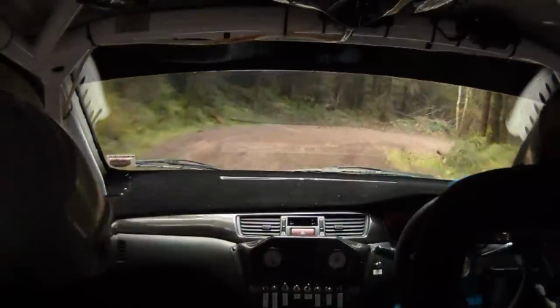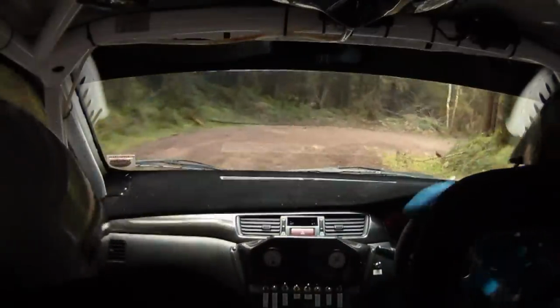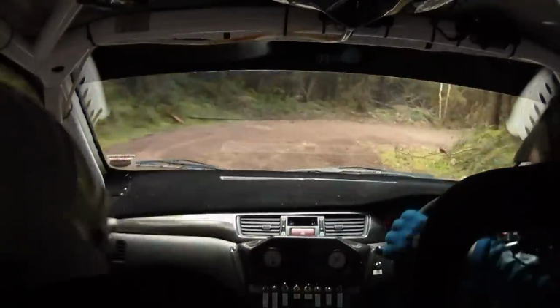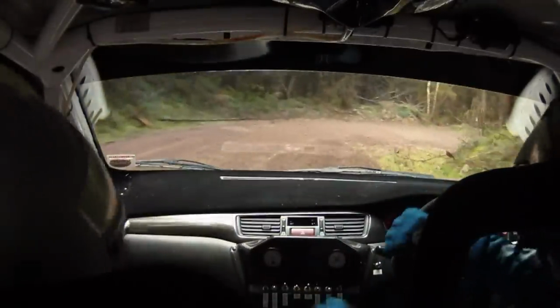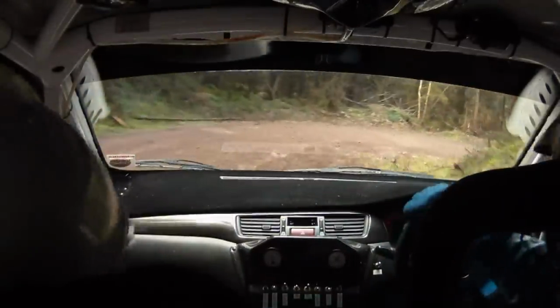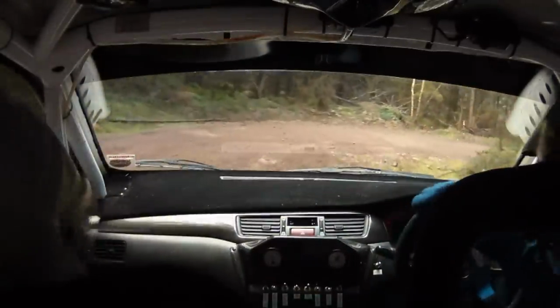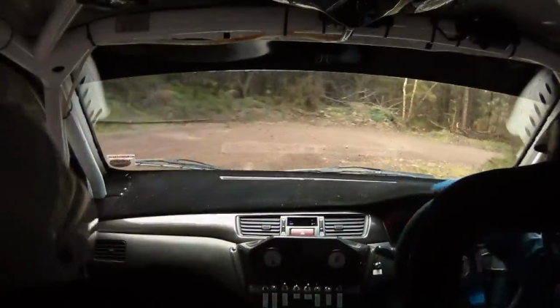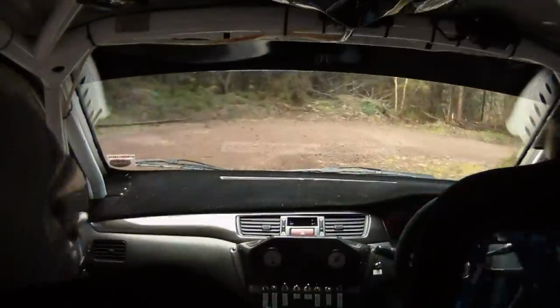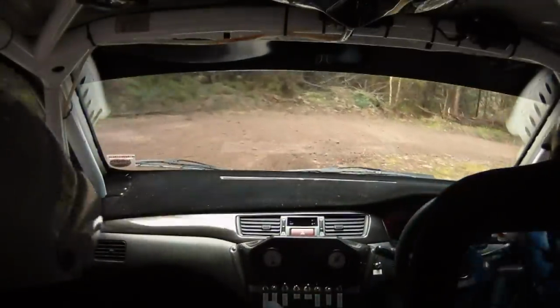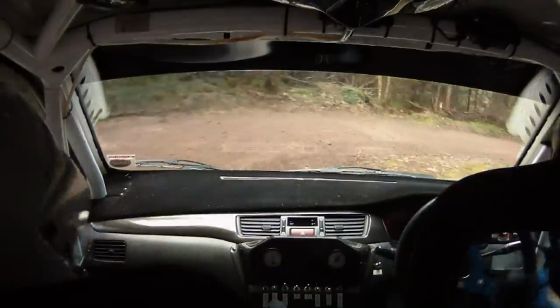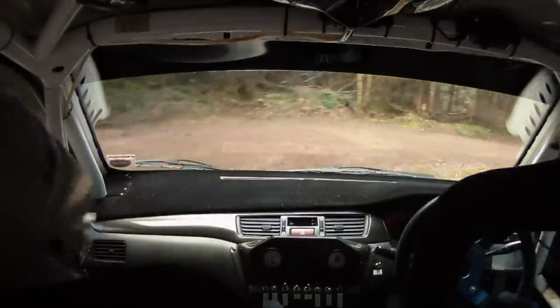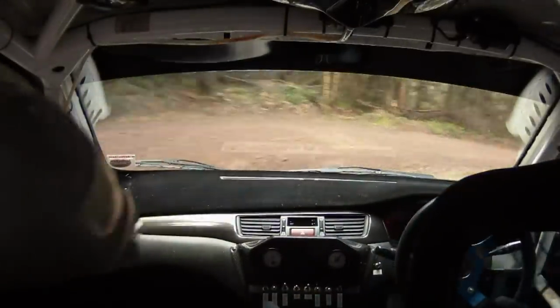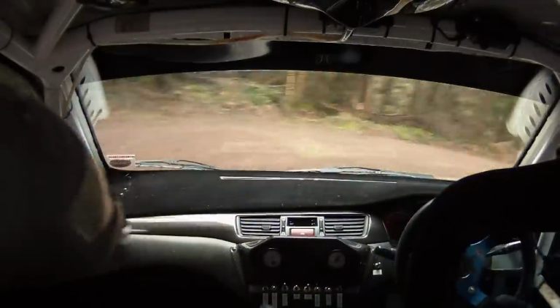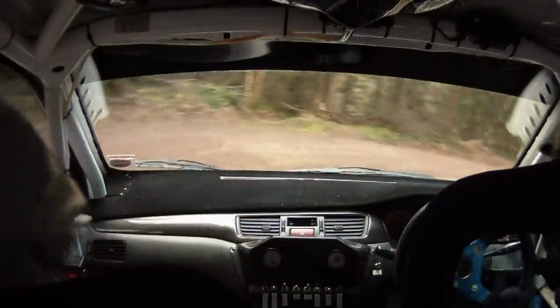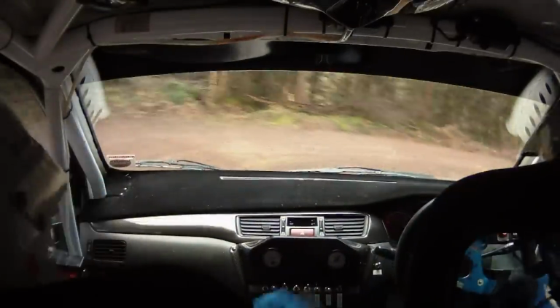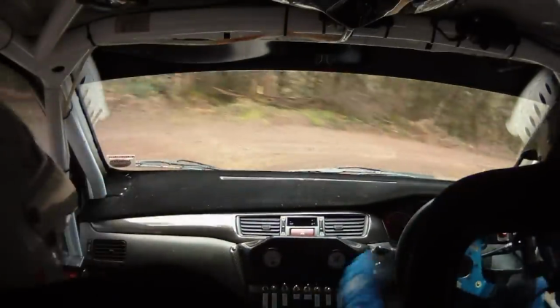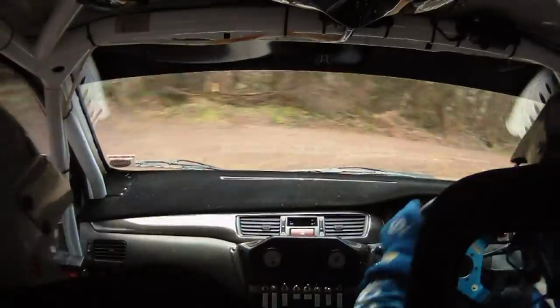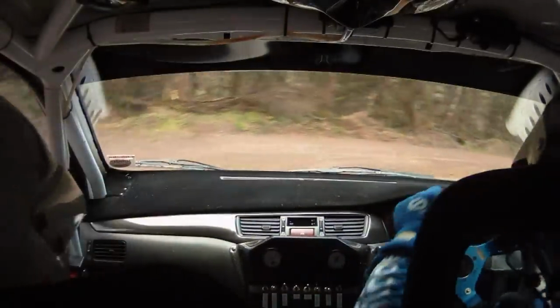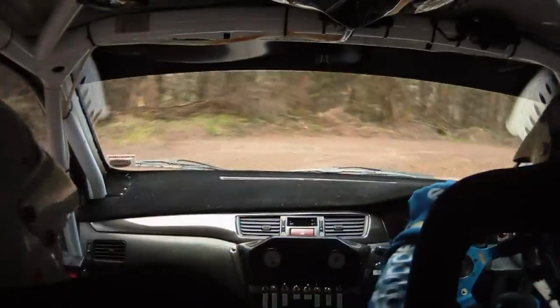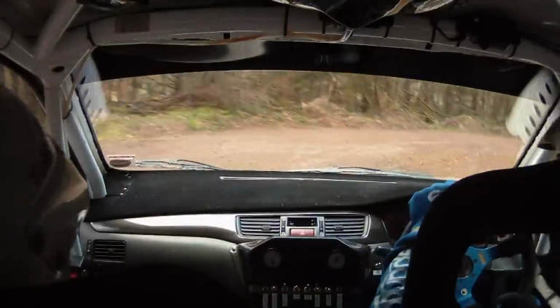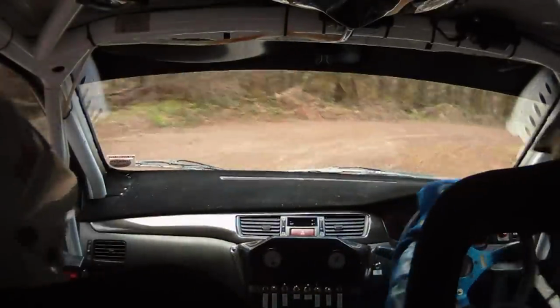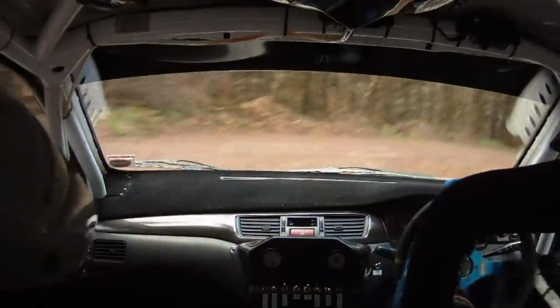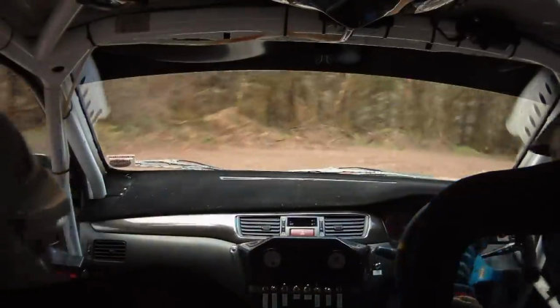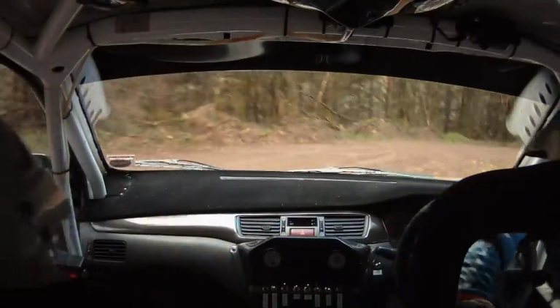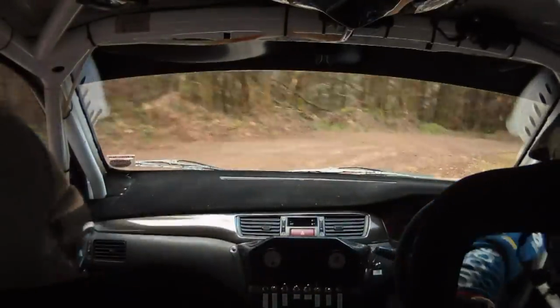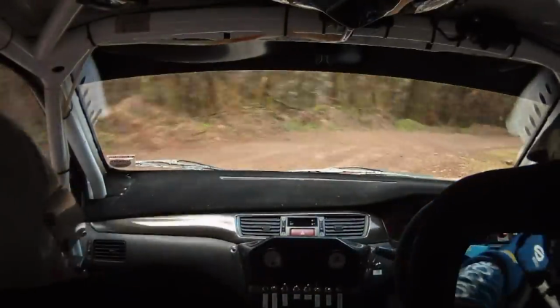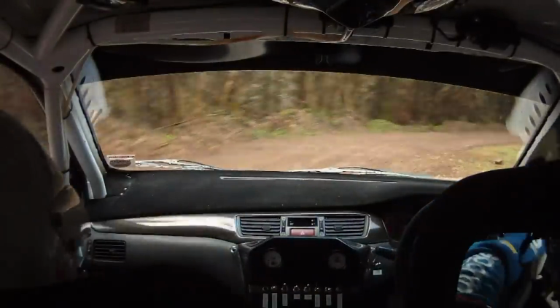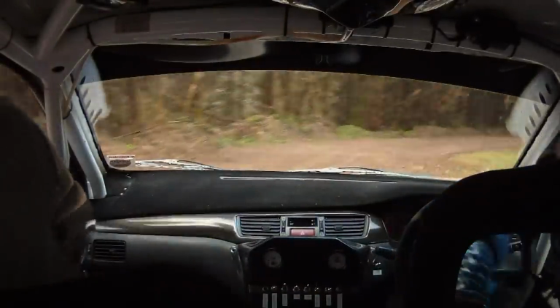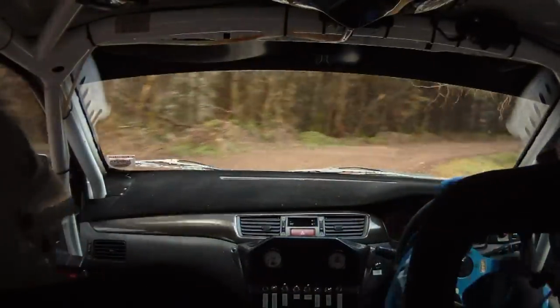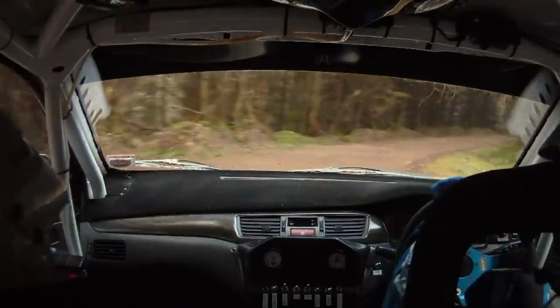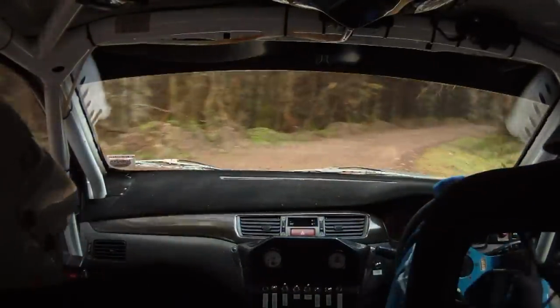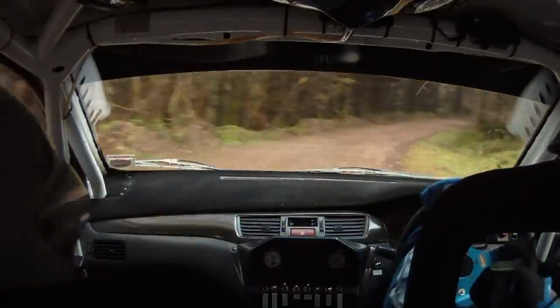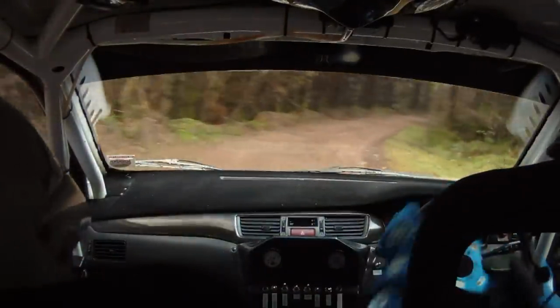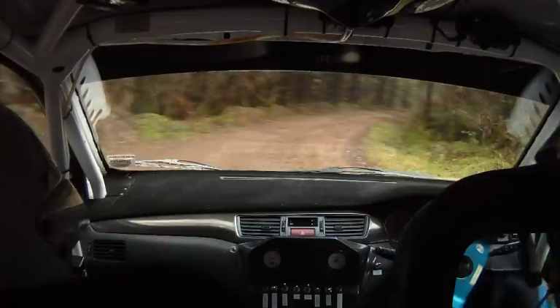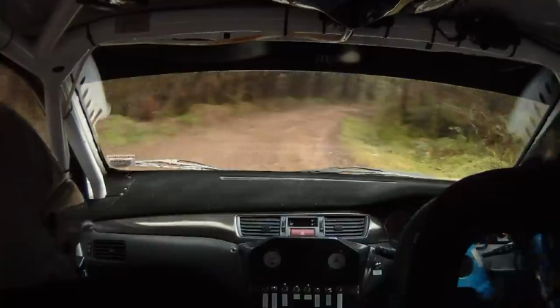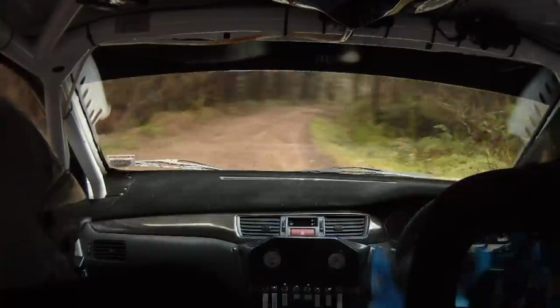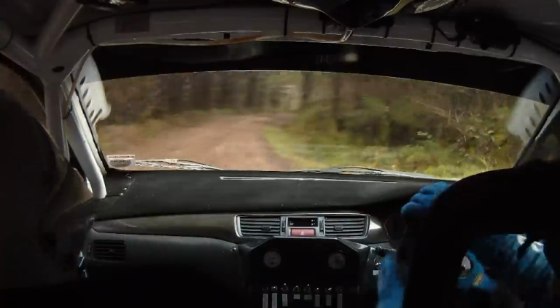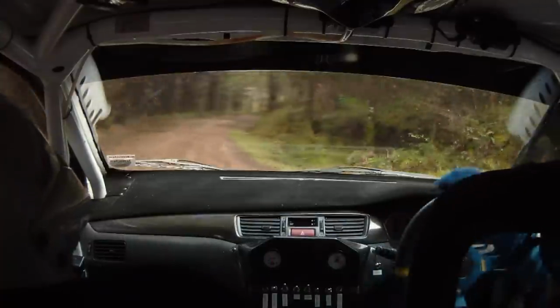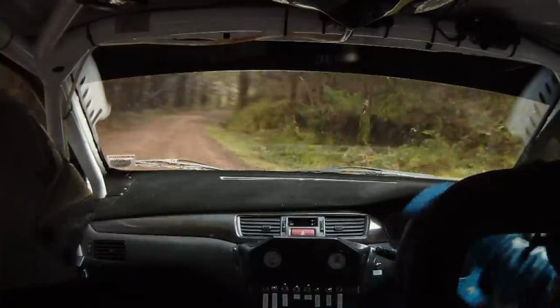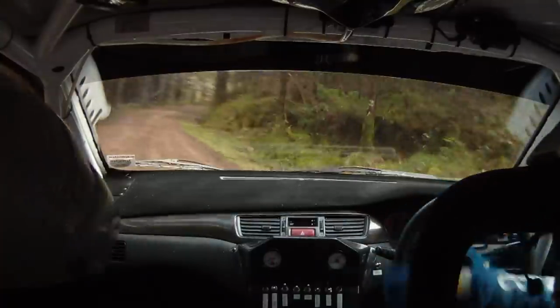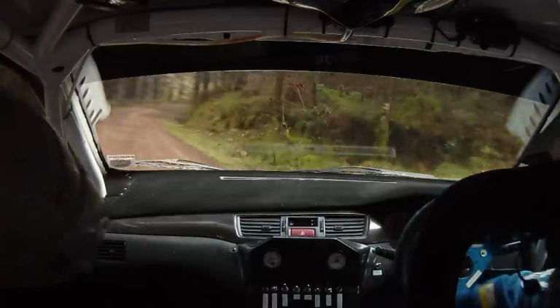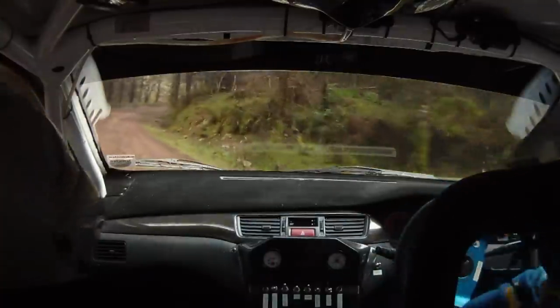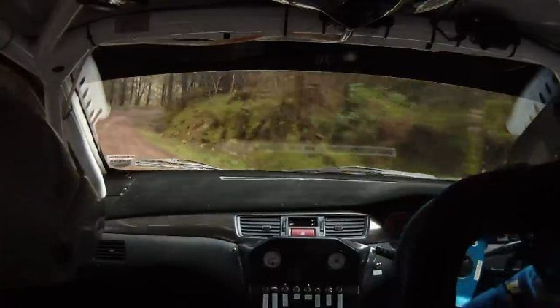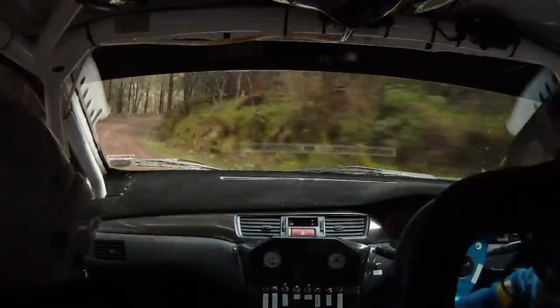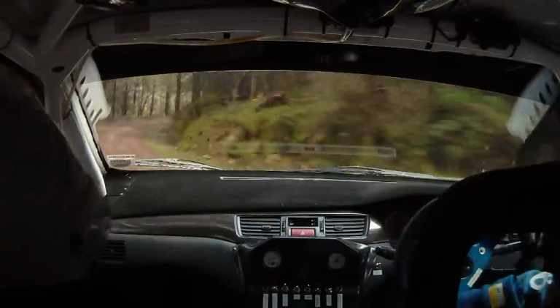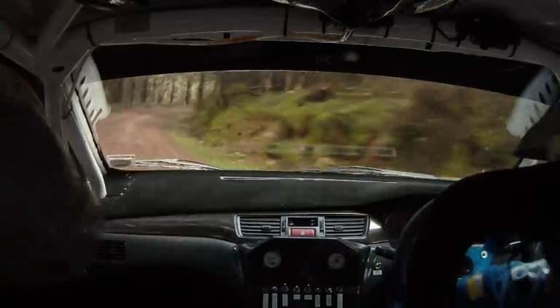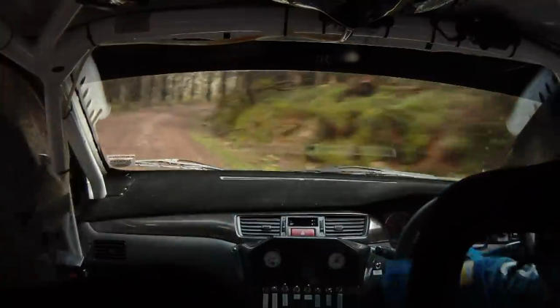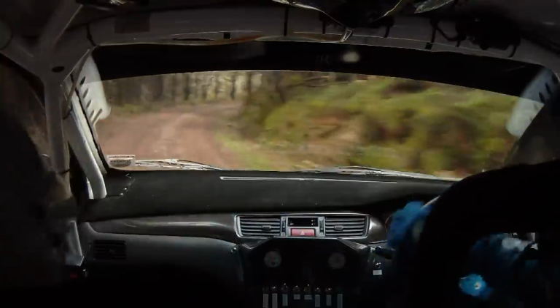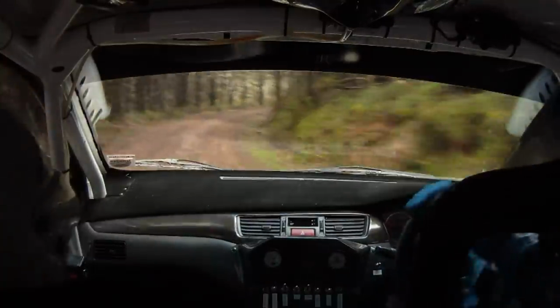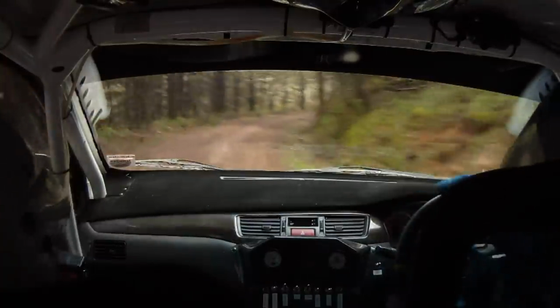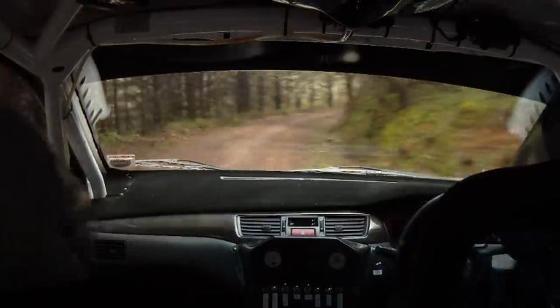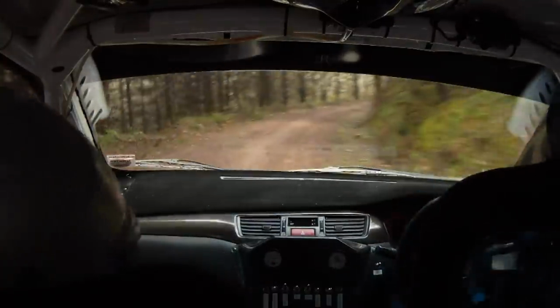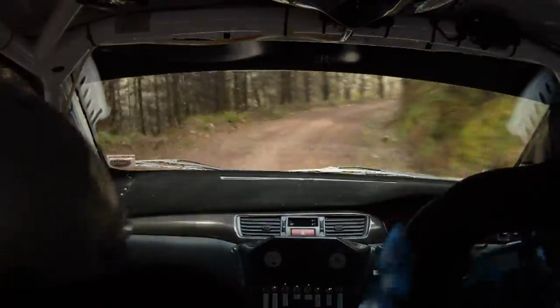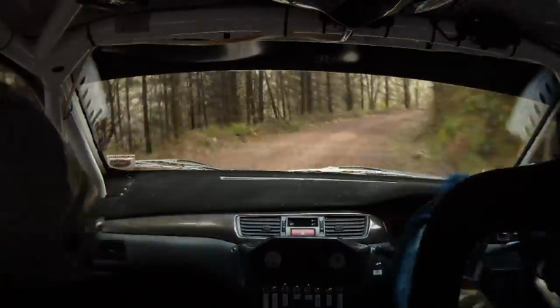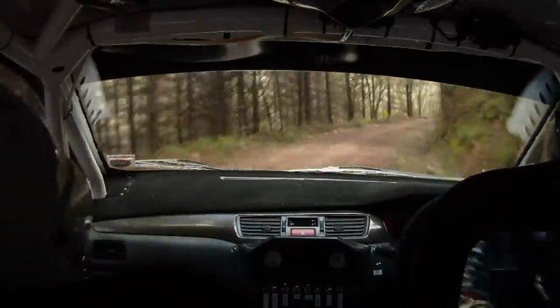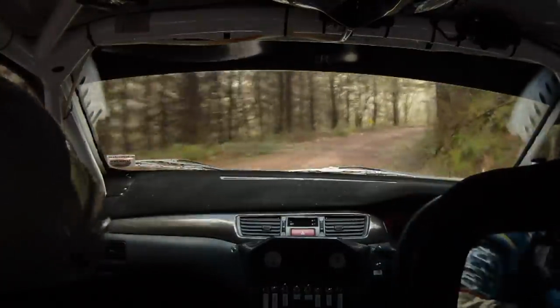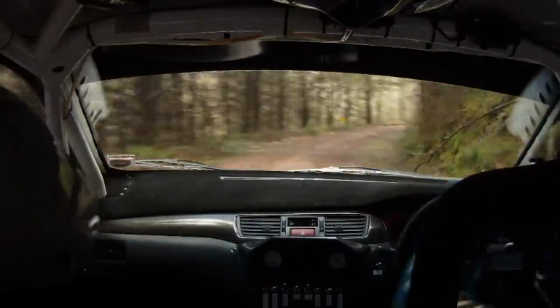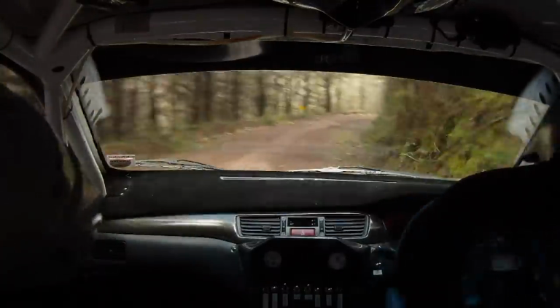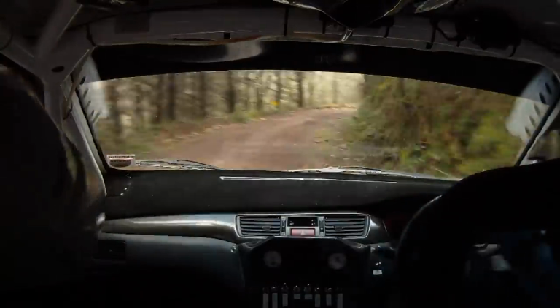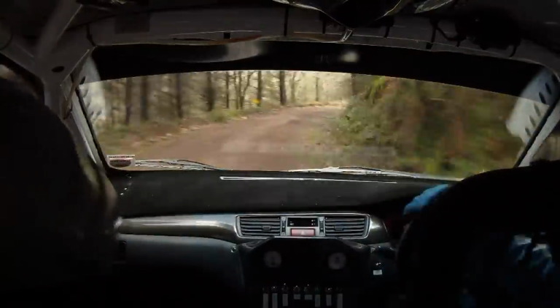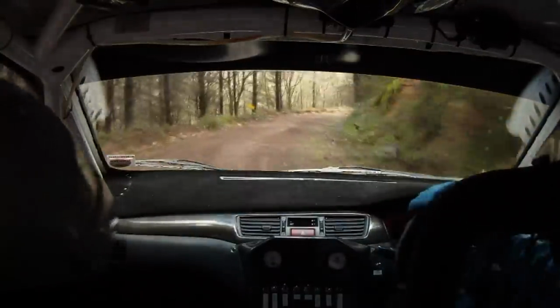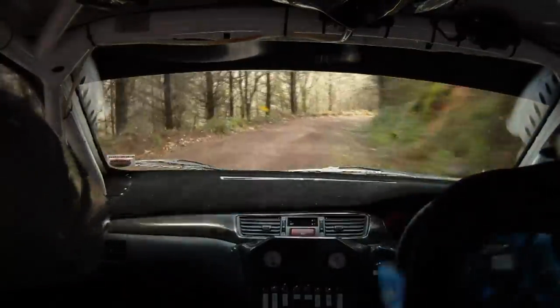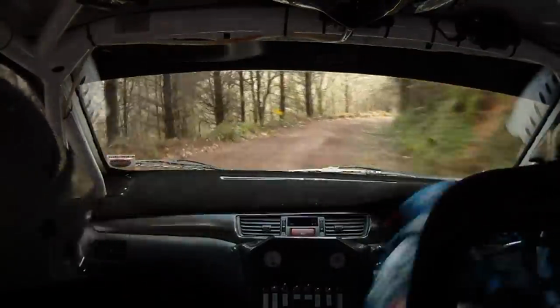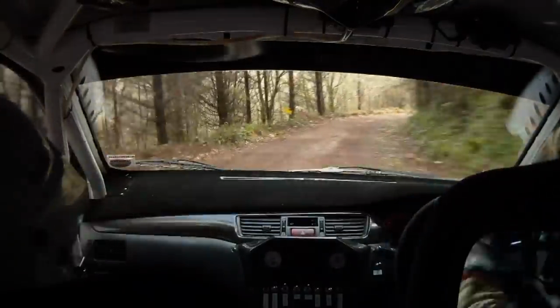Continues and tightens. 3 right continues for 80 and tightens into sudden turn hairpin left, mud. Sudden turn hairpin left, mud.